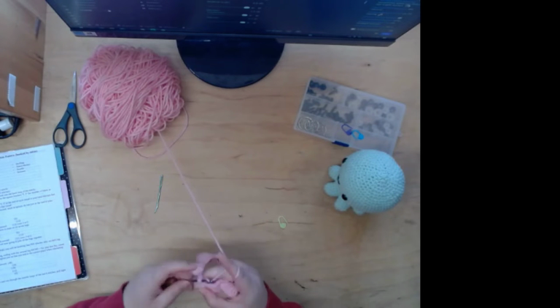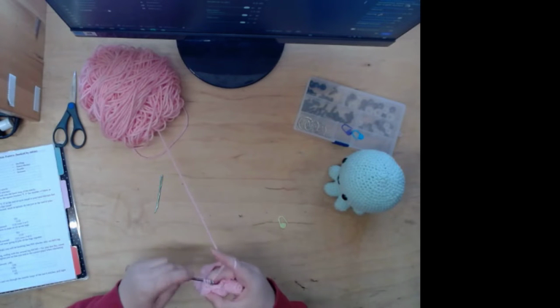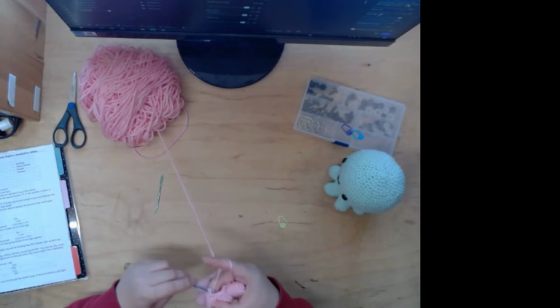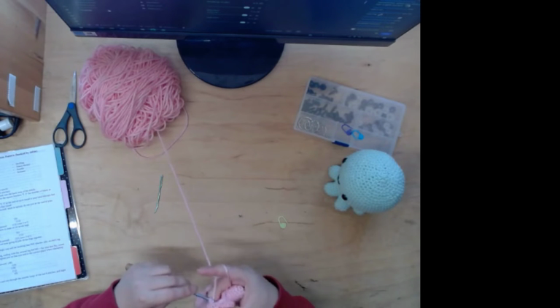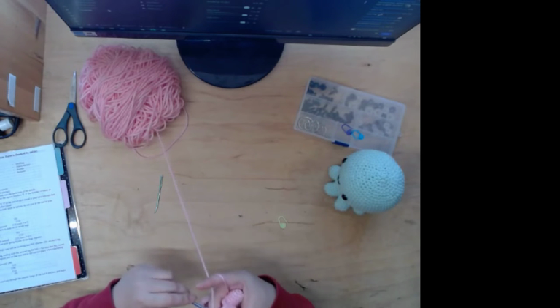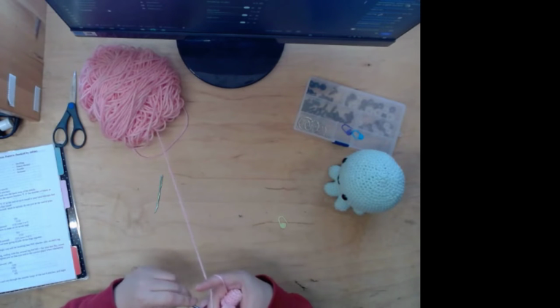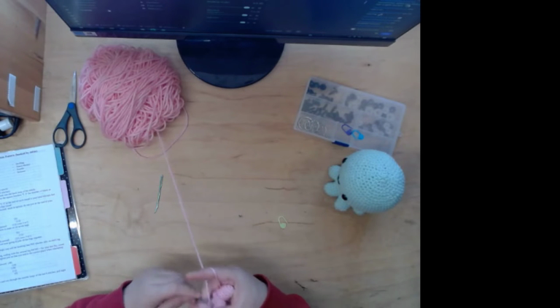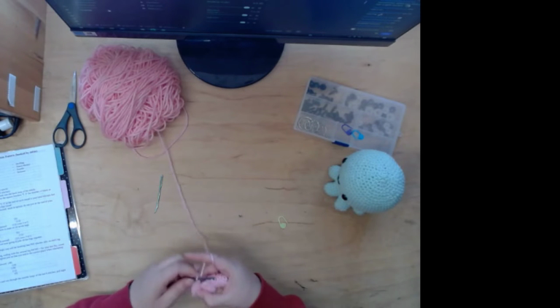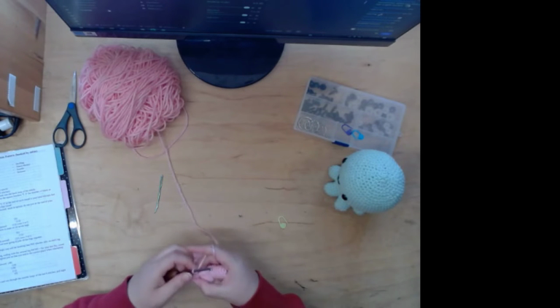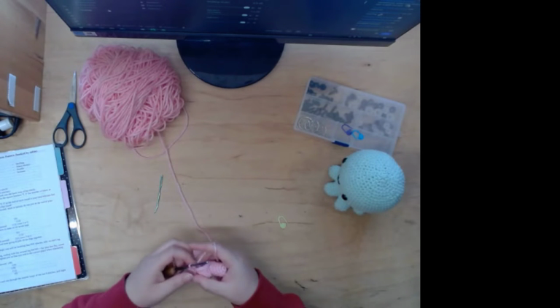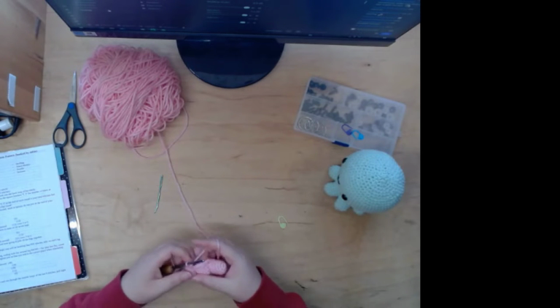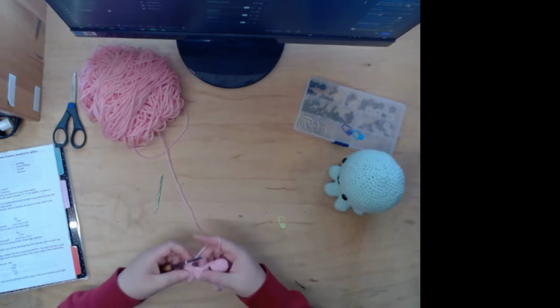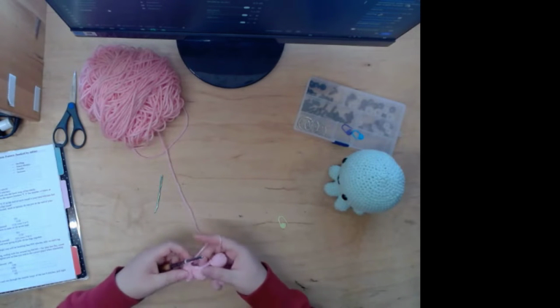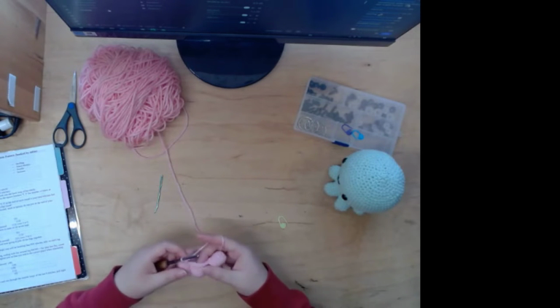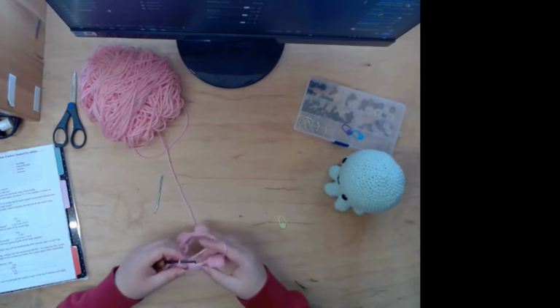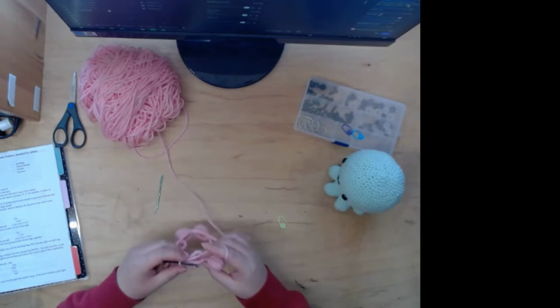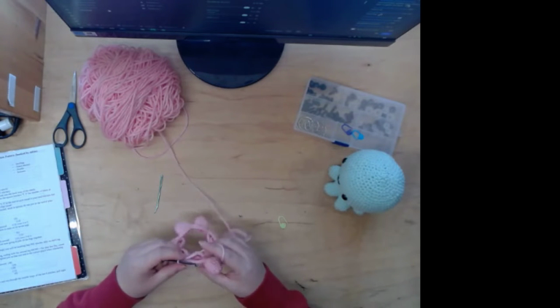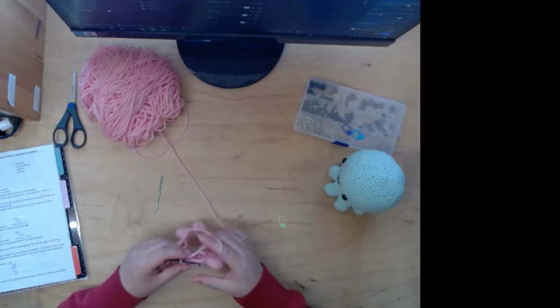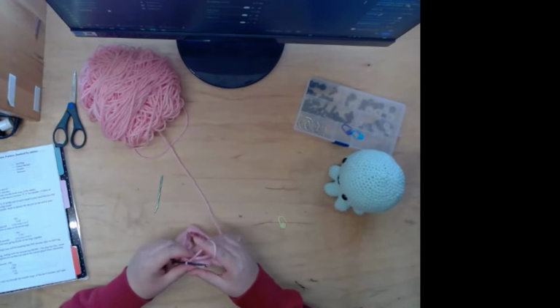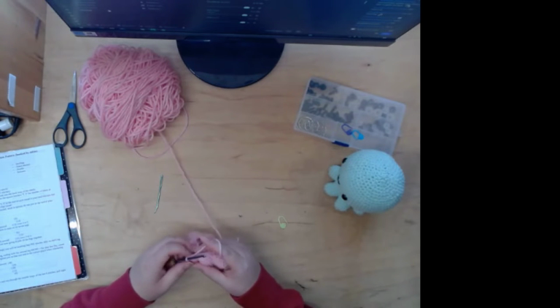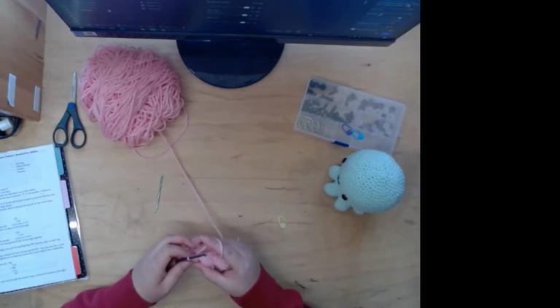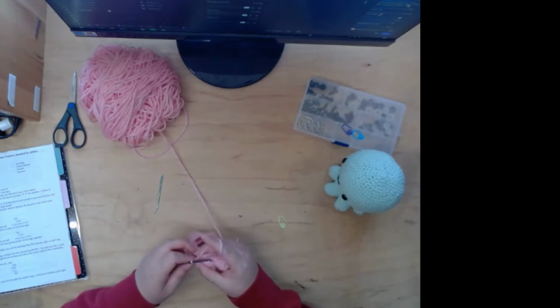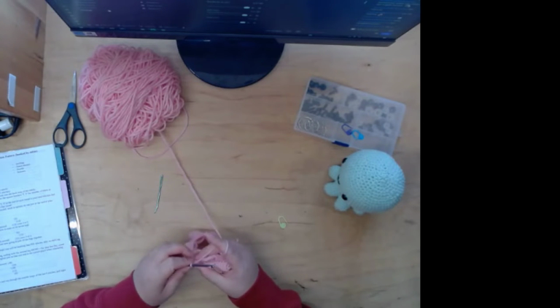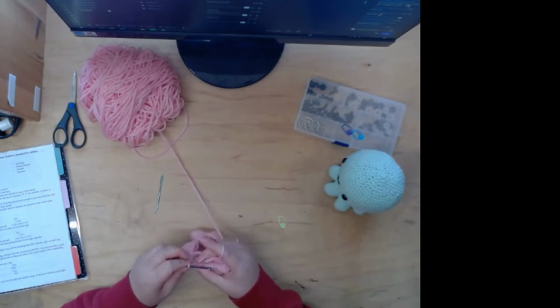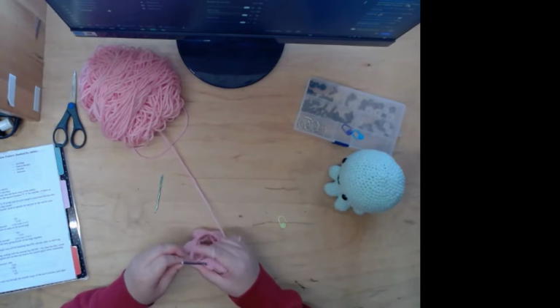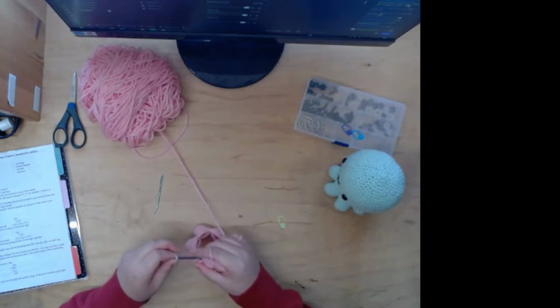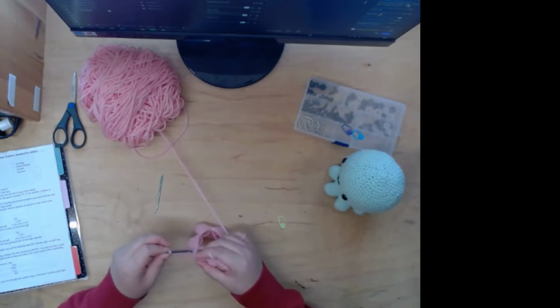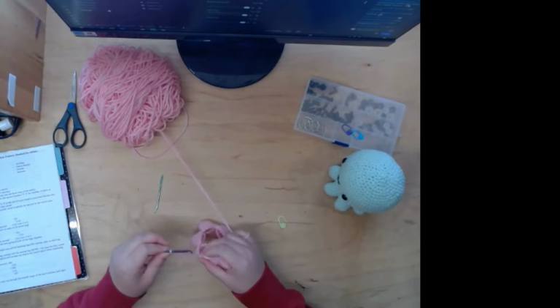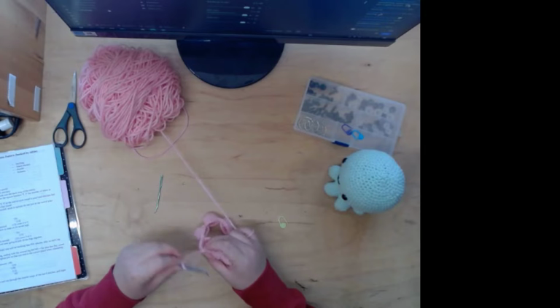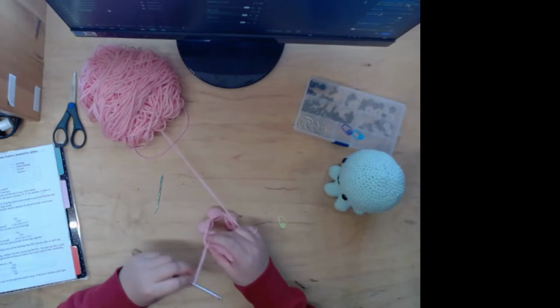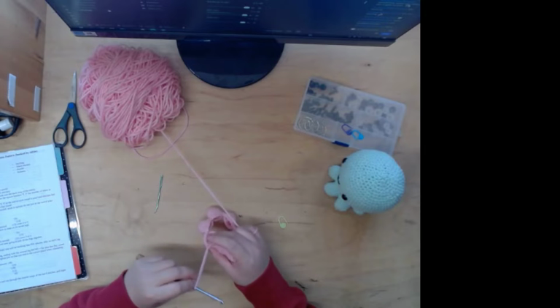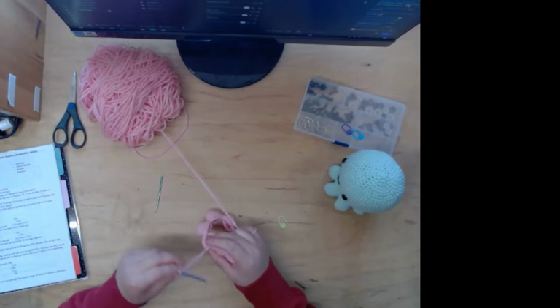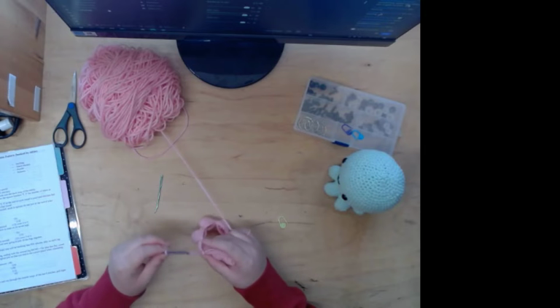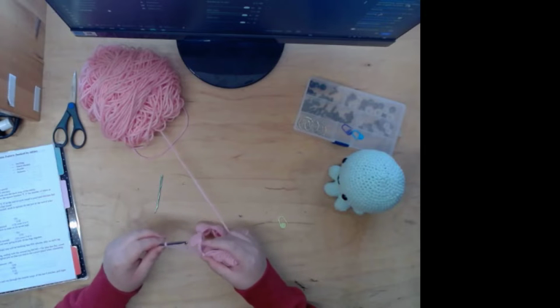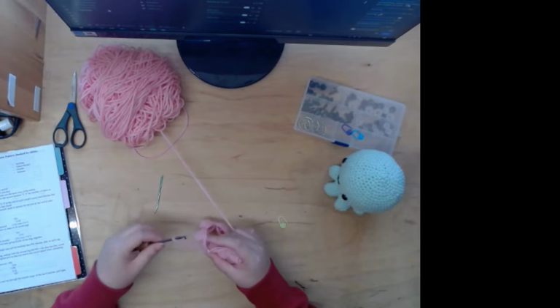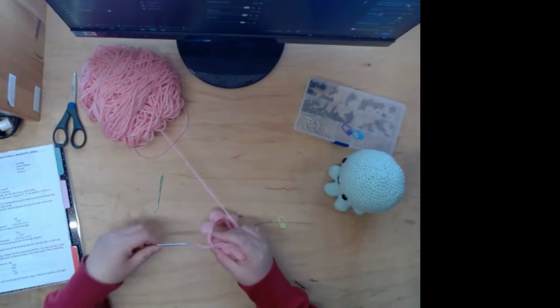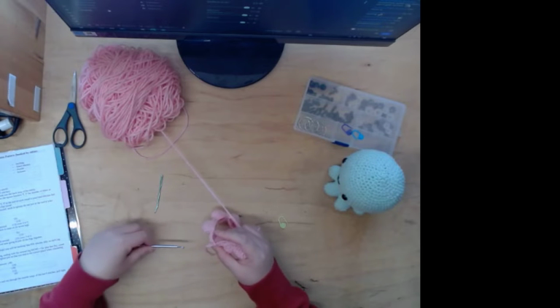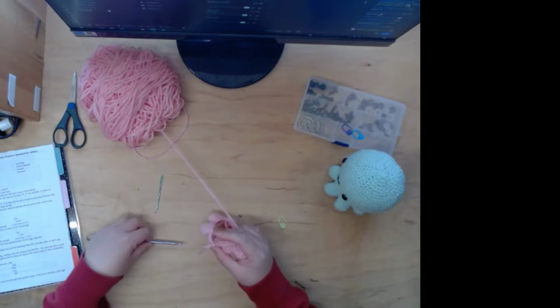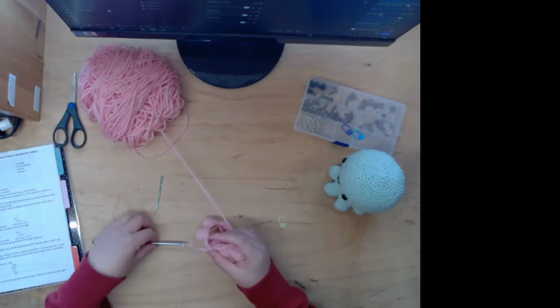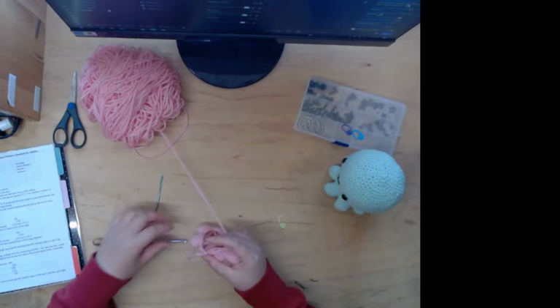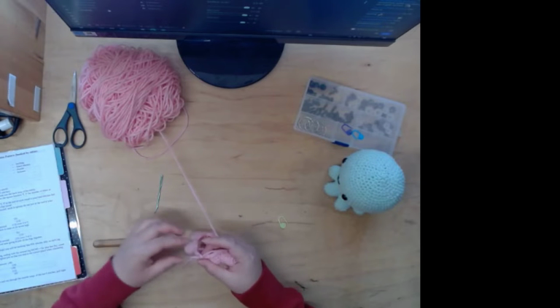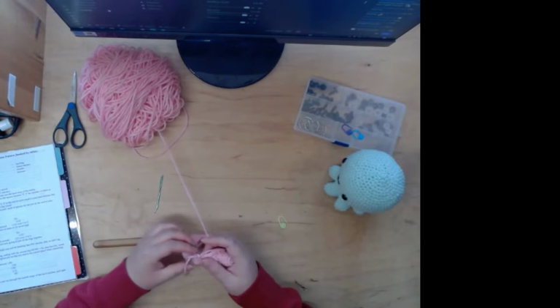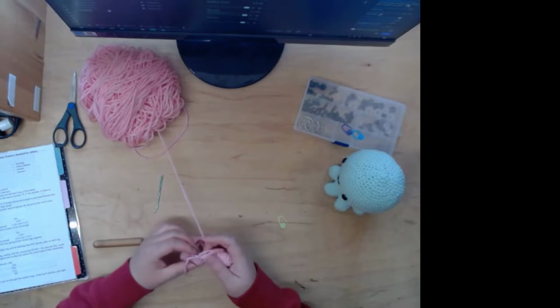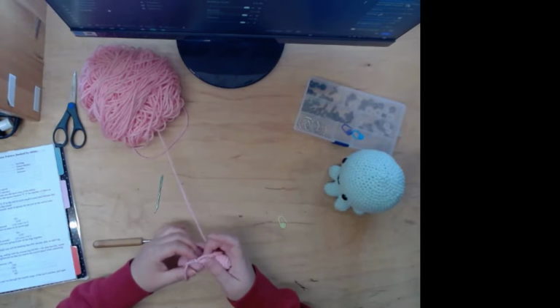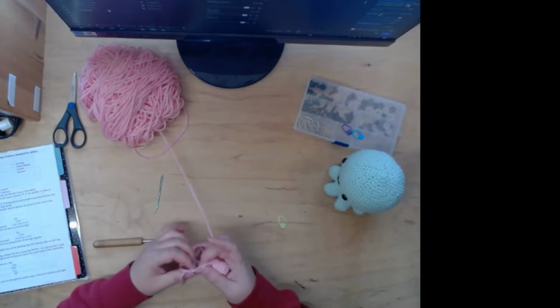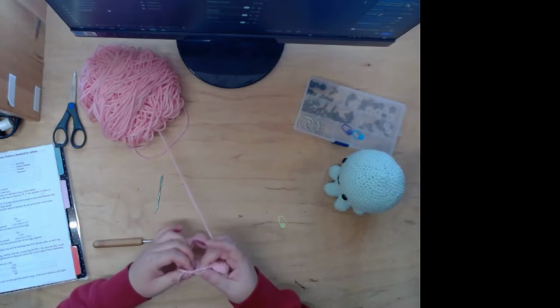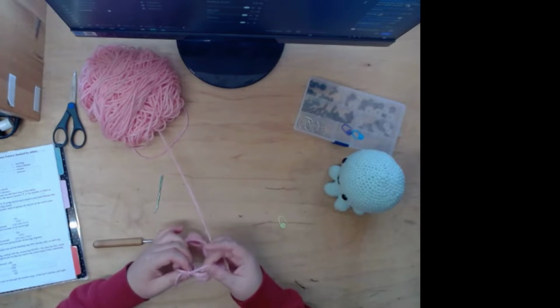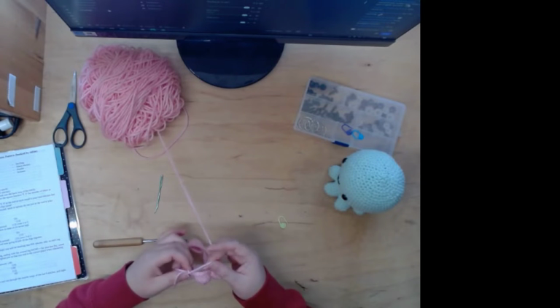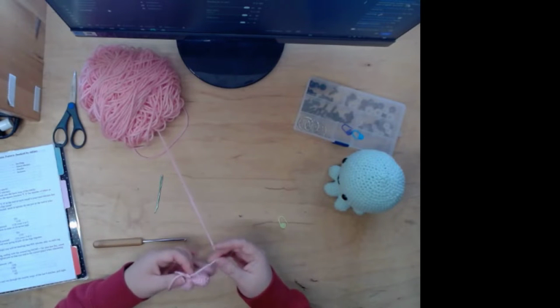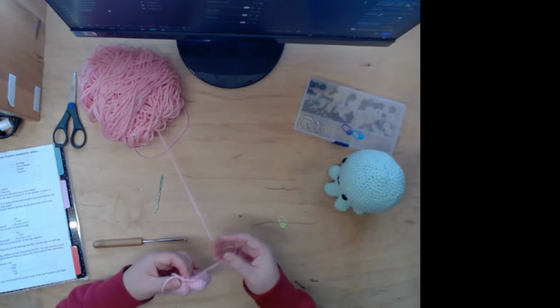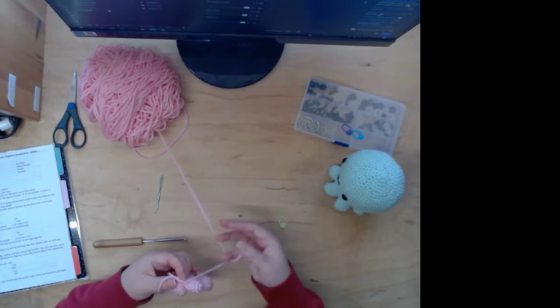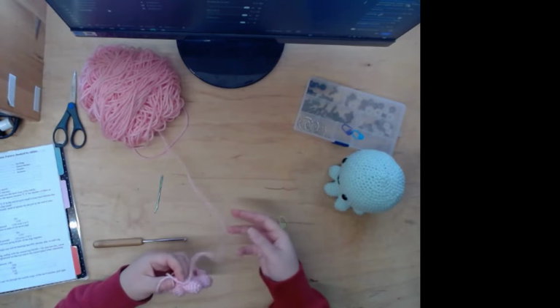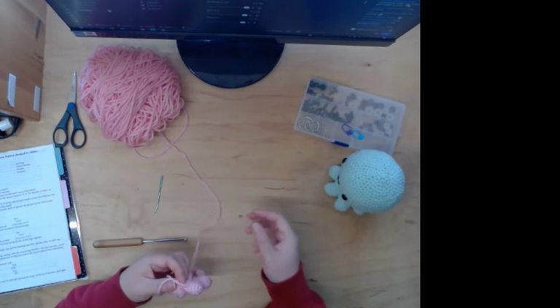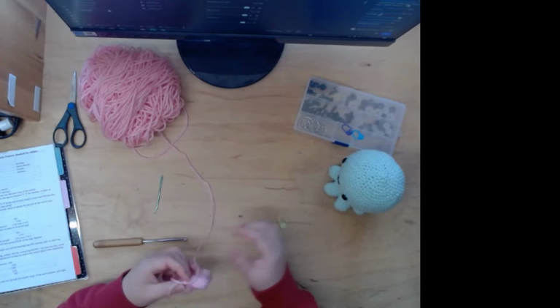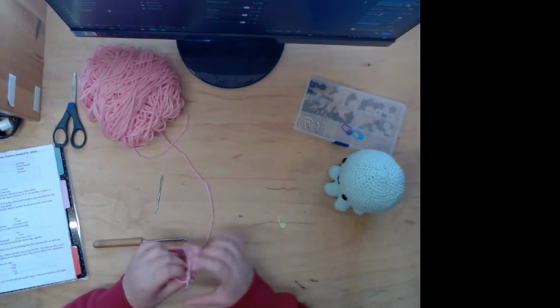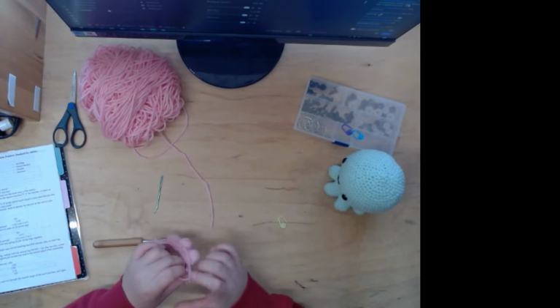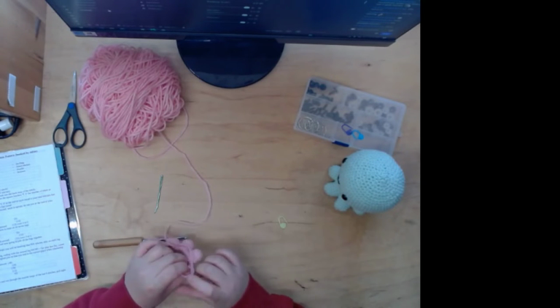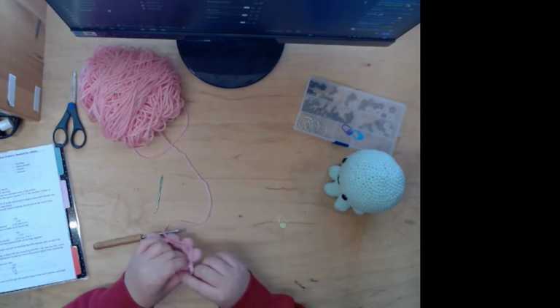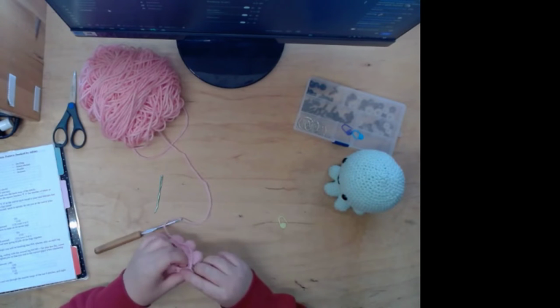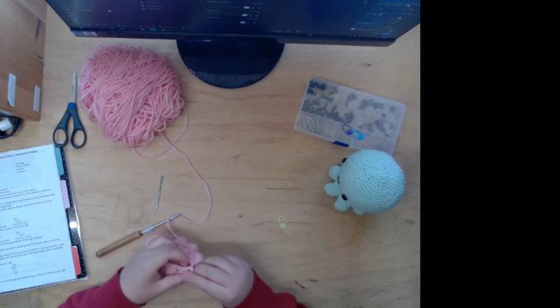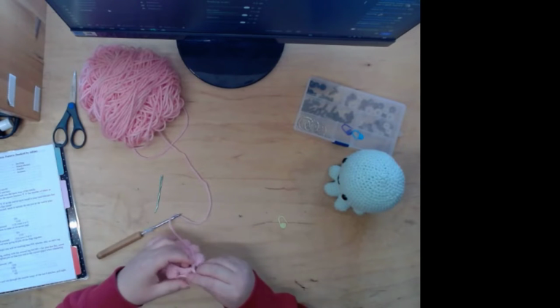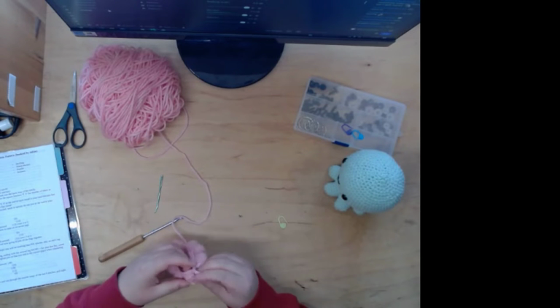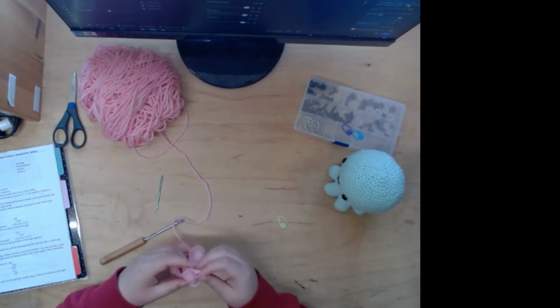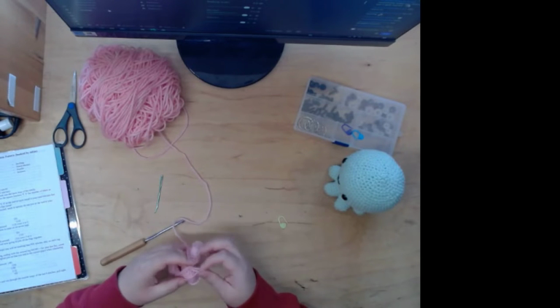Now I'm gonna count to make sure I have 48 stitches. I hope I have 48.